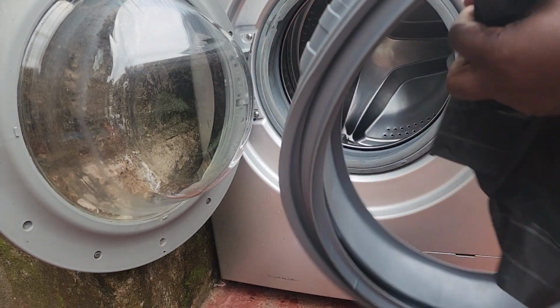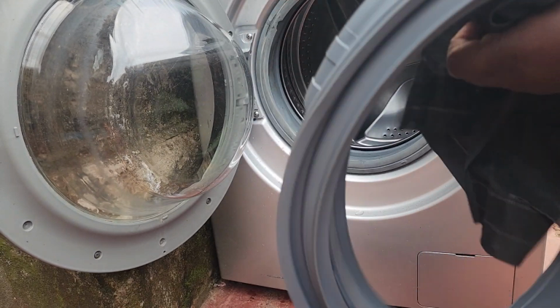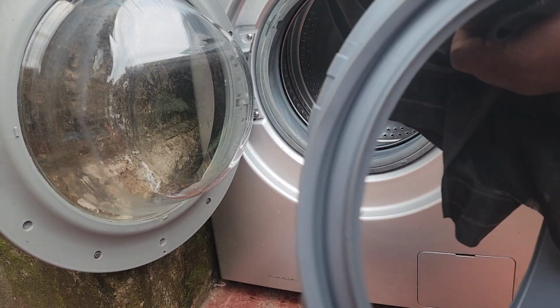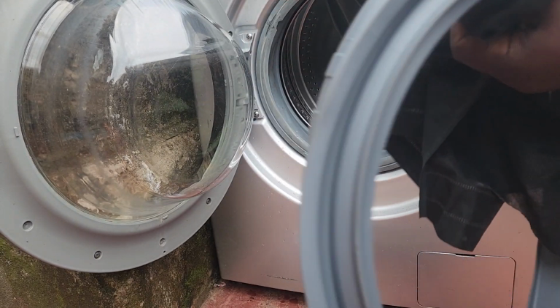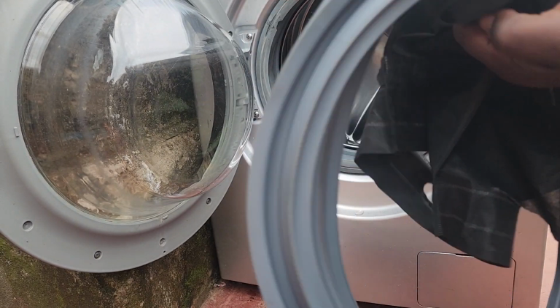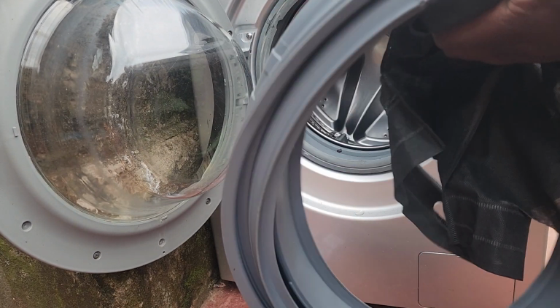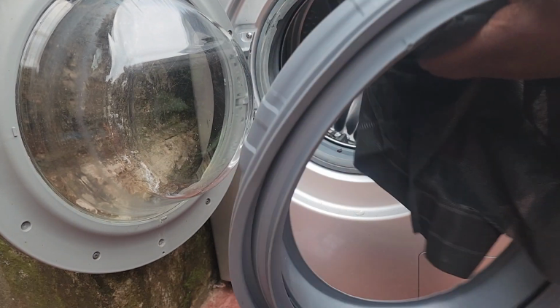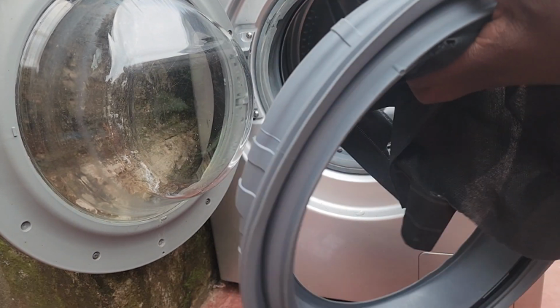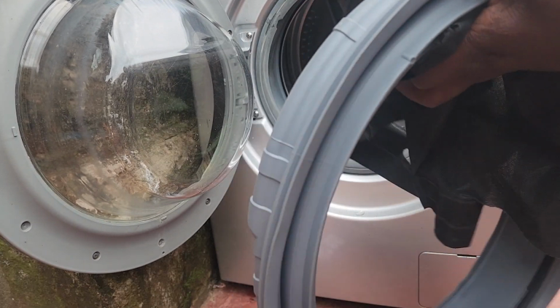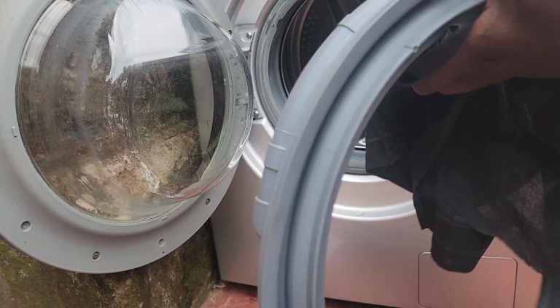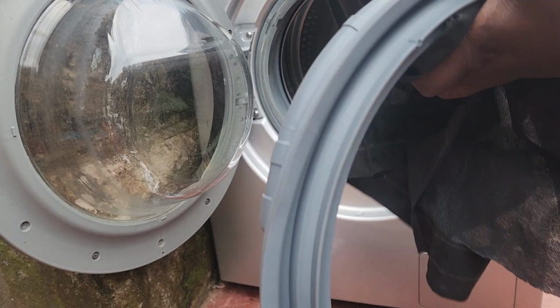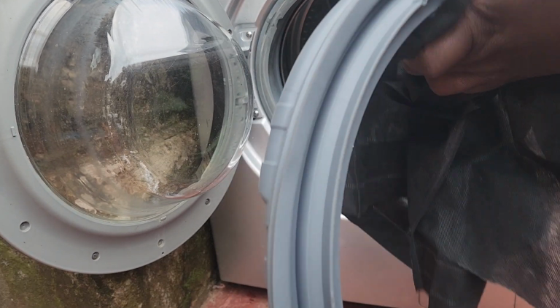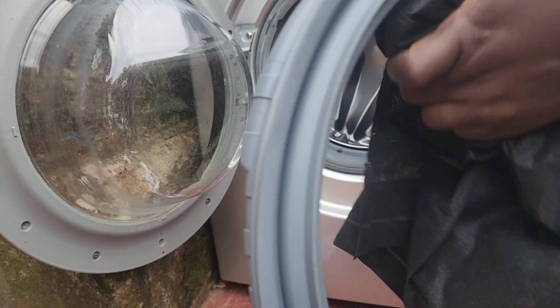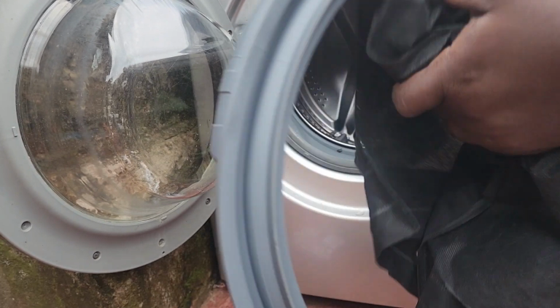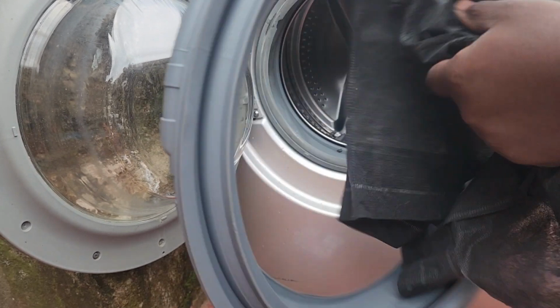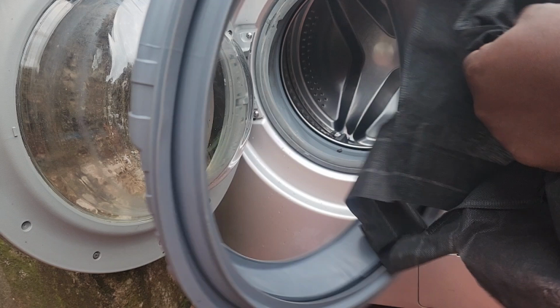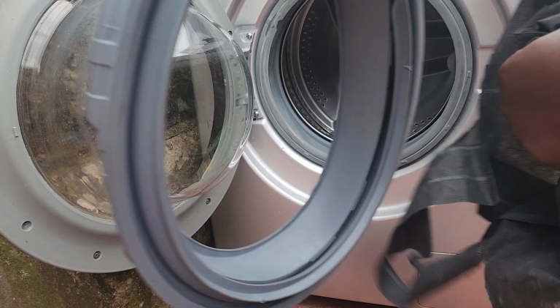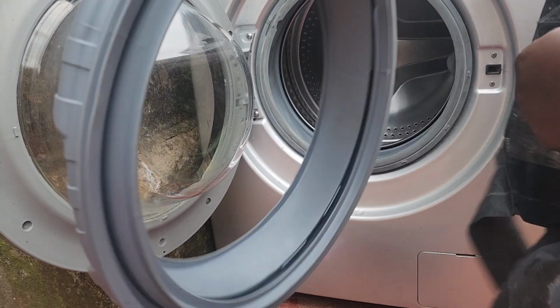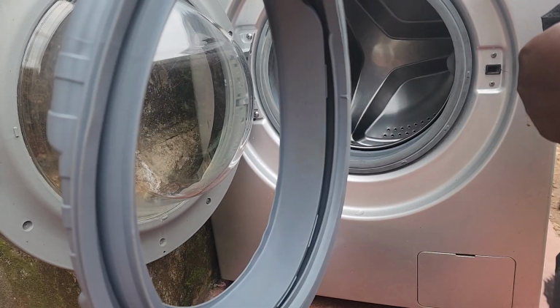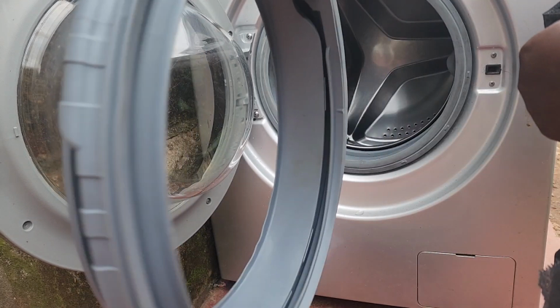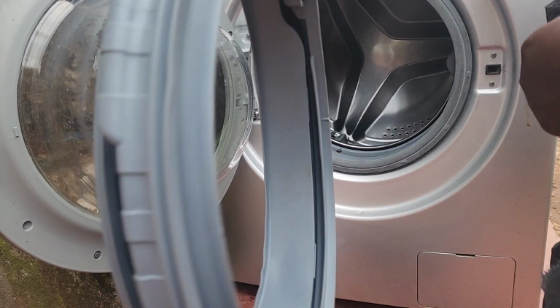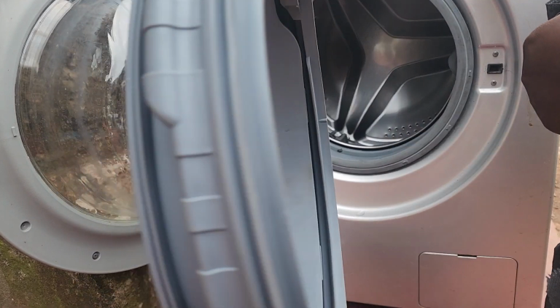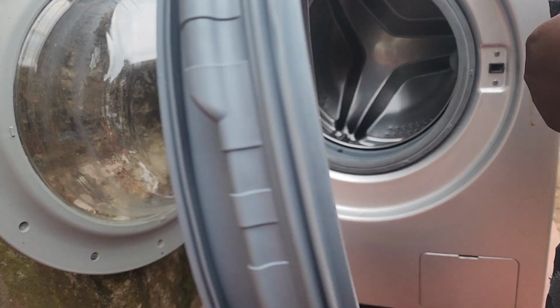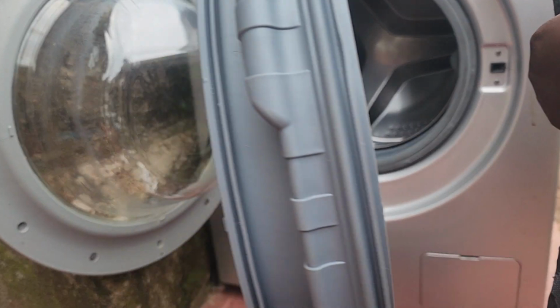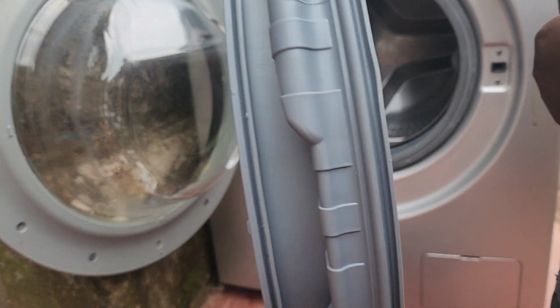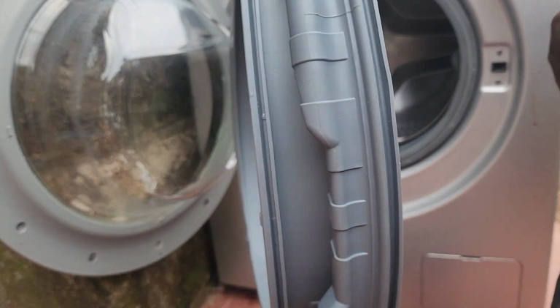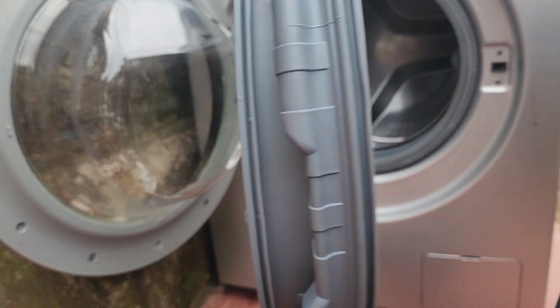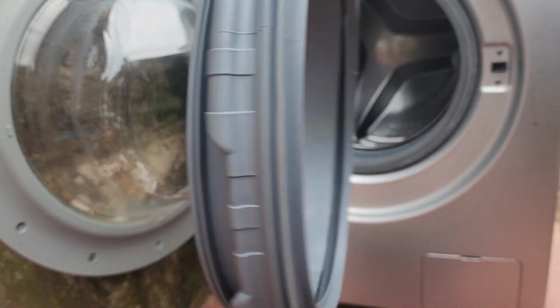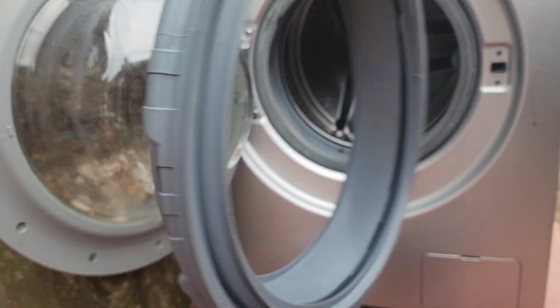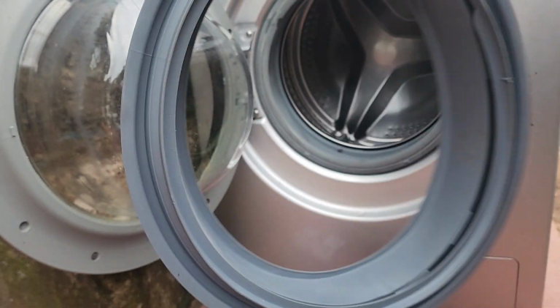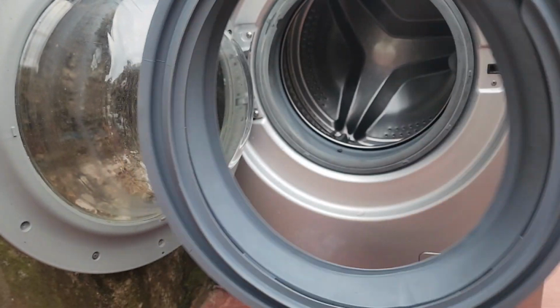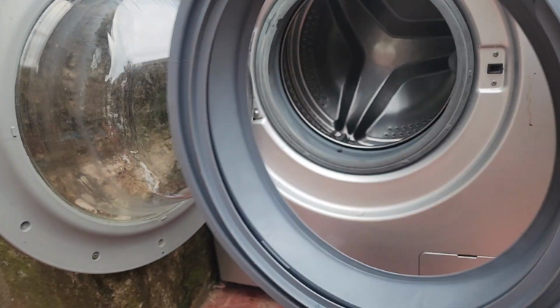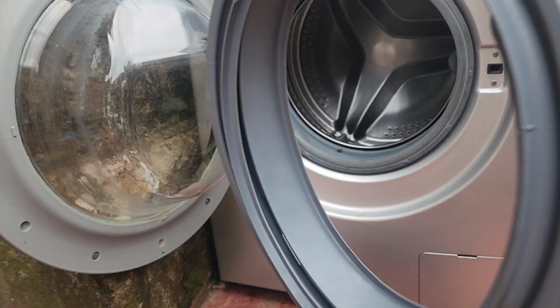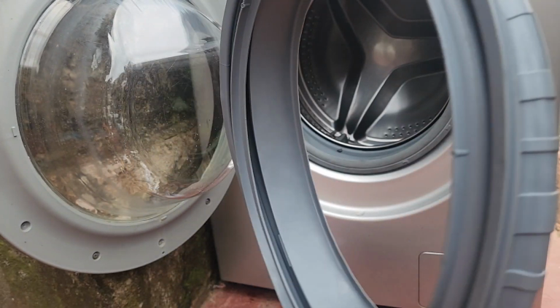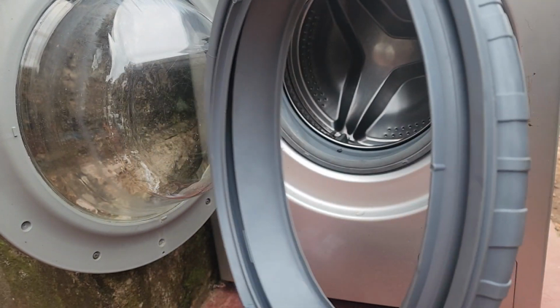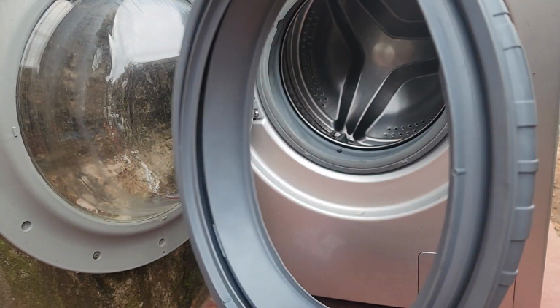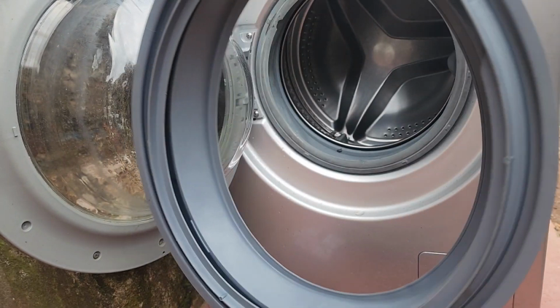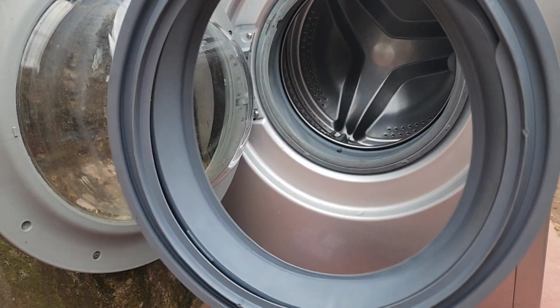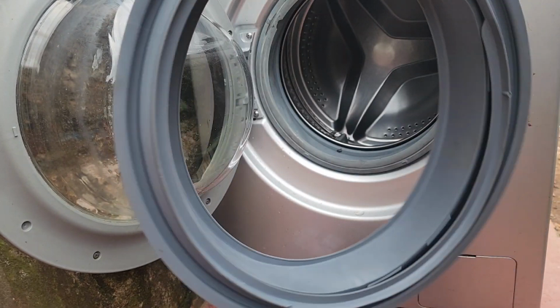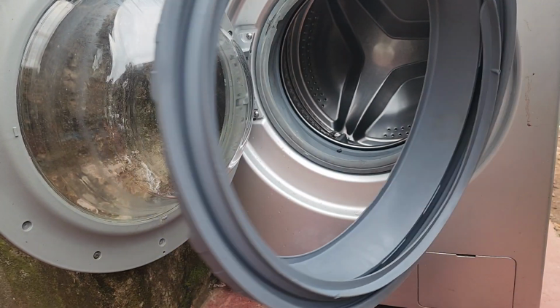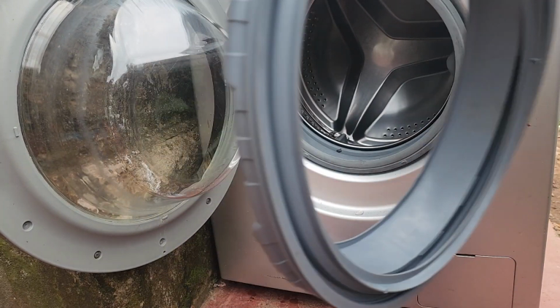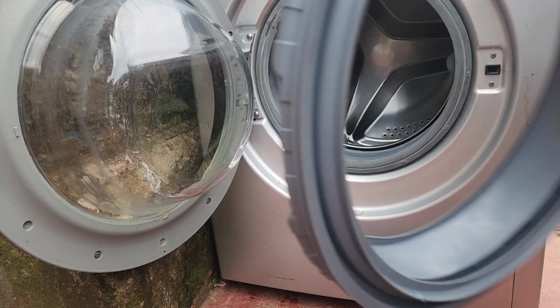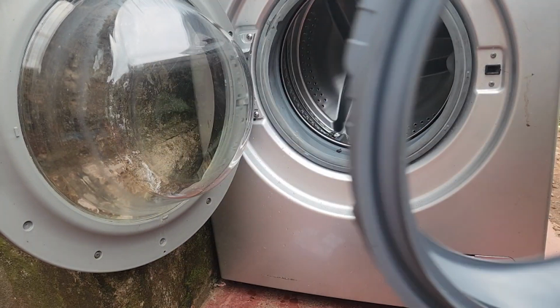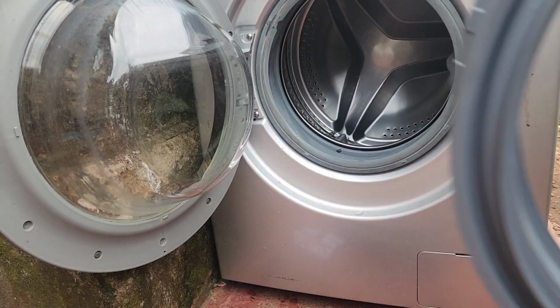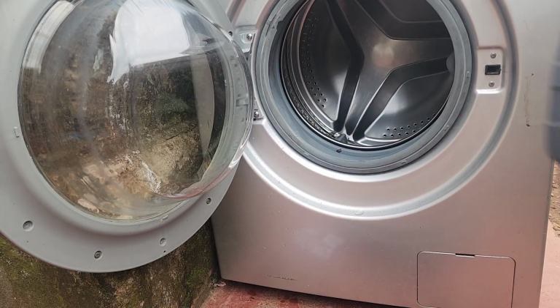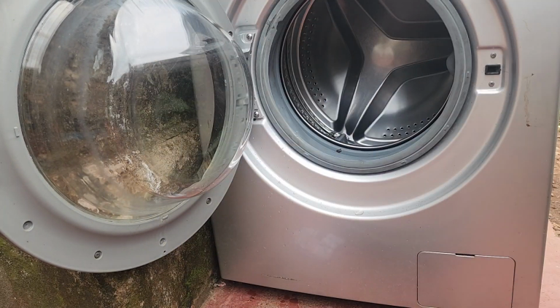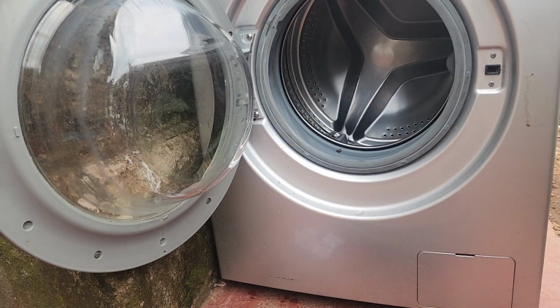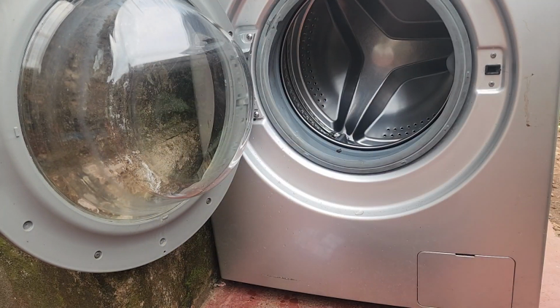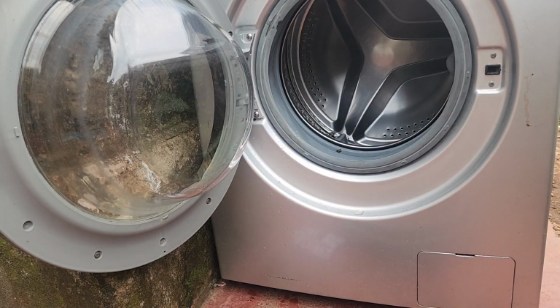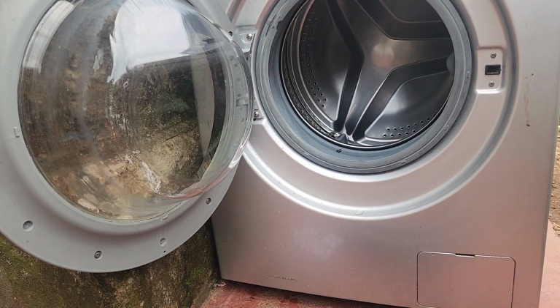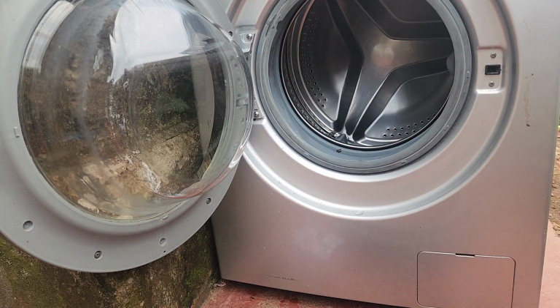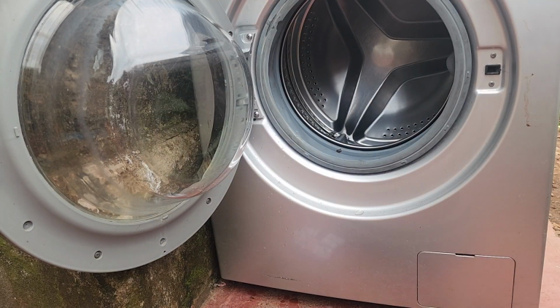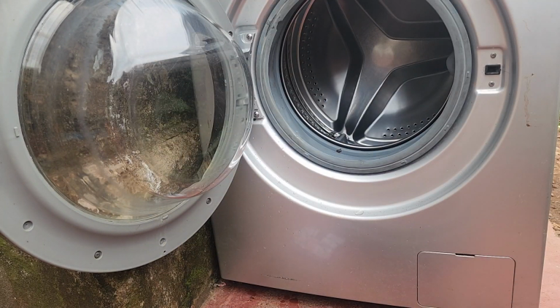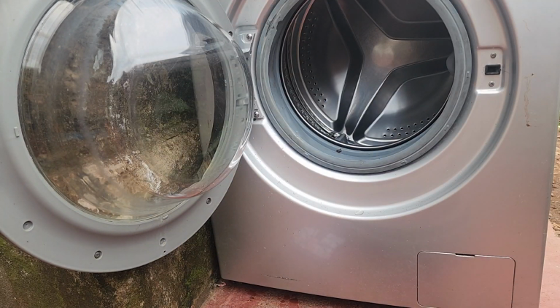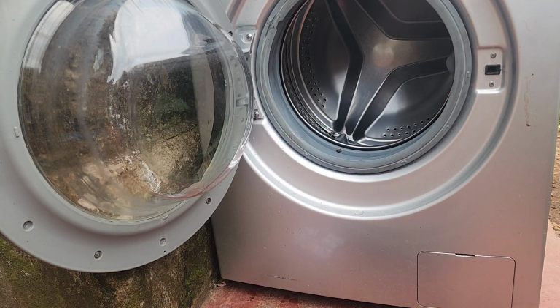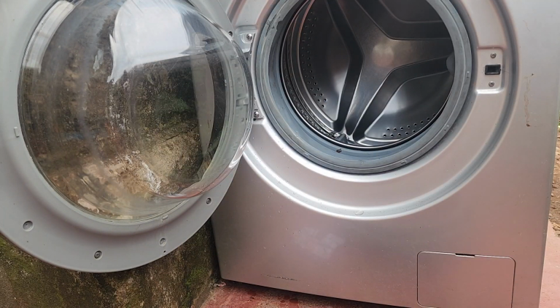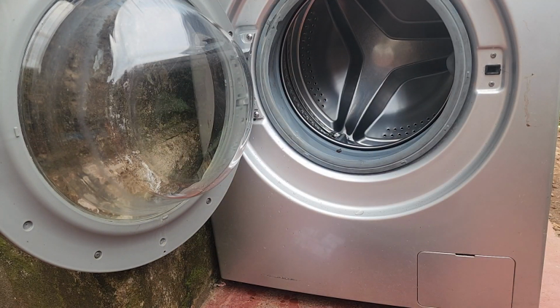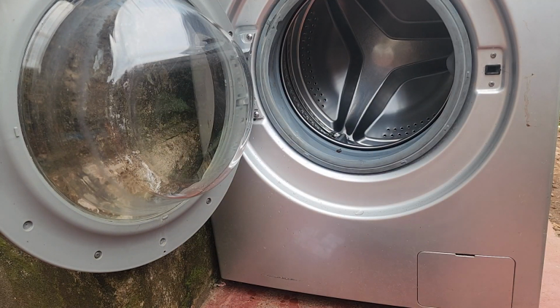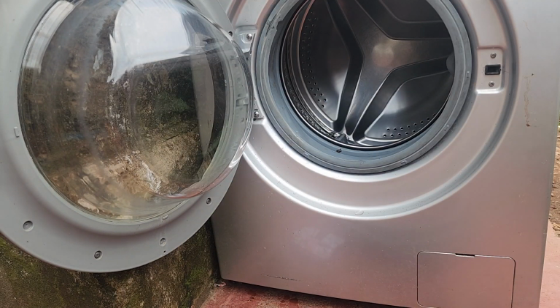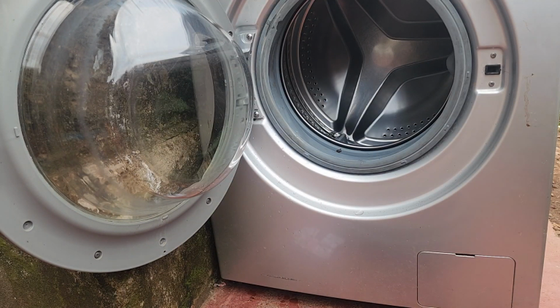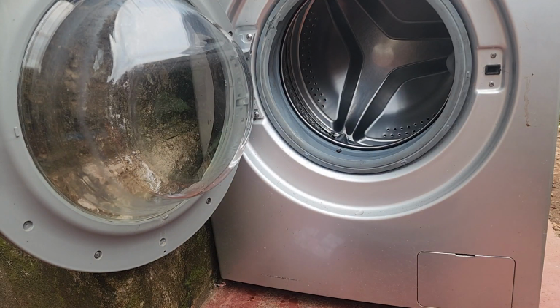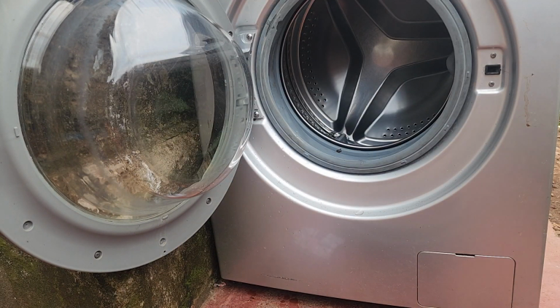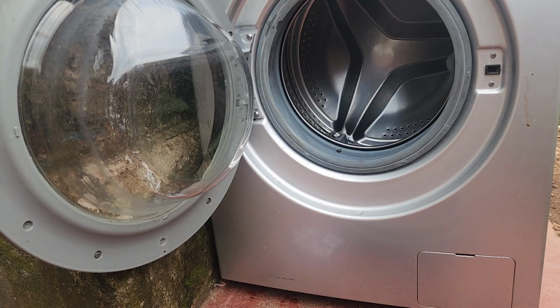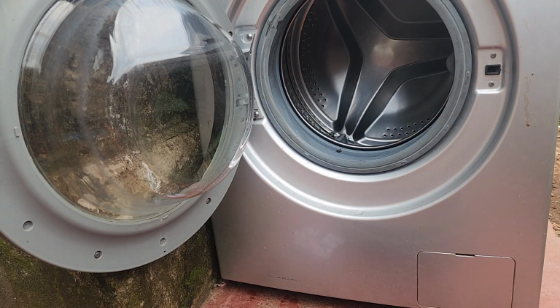Thank you for watching. Catch me in the next one where I'll be showing you how to replace this washing machine door gasket. As always, thank you for watching.